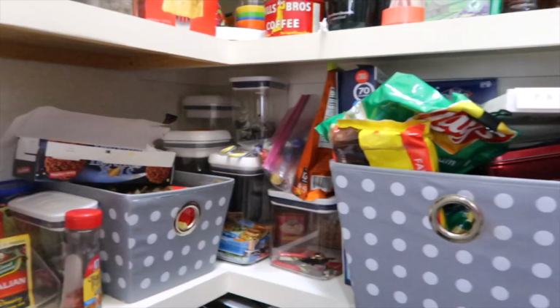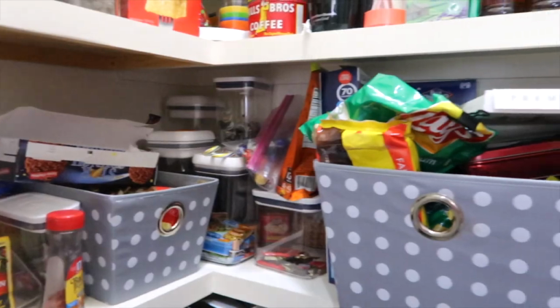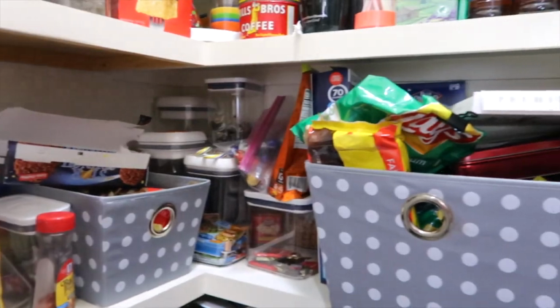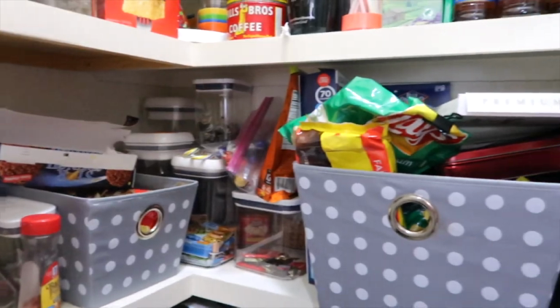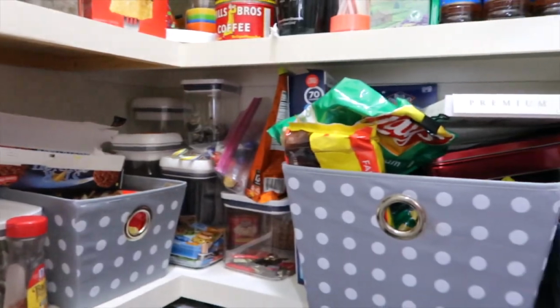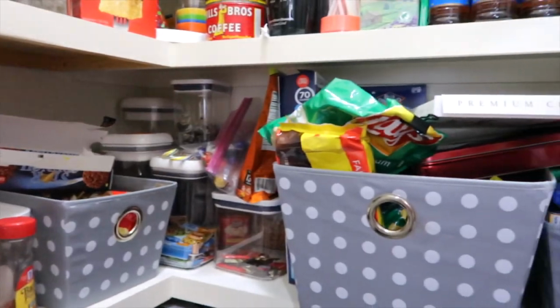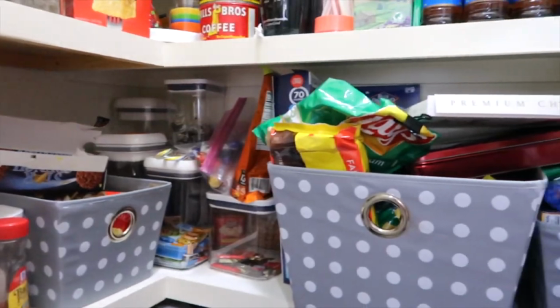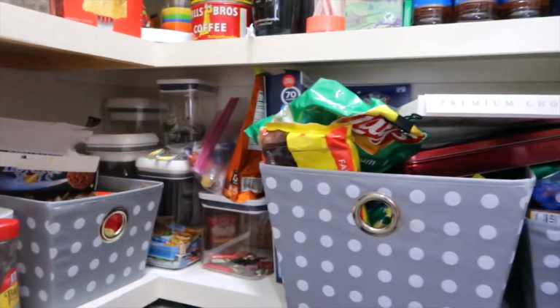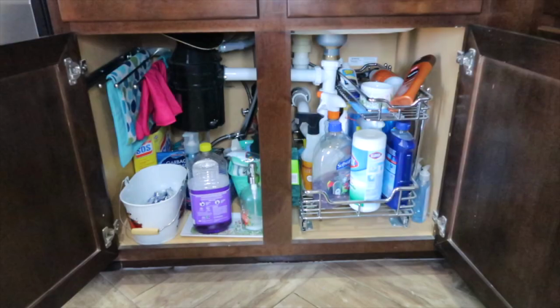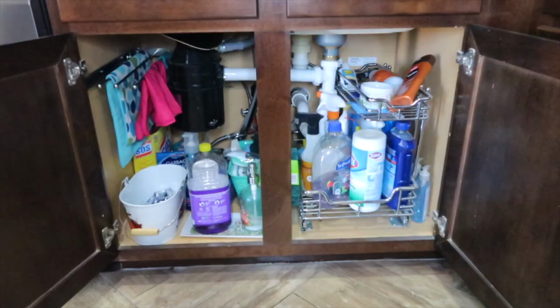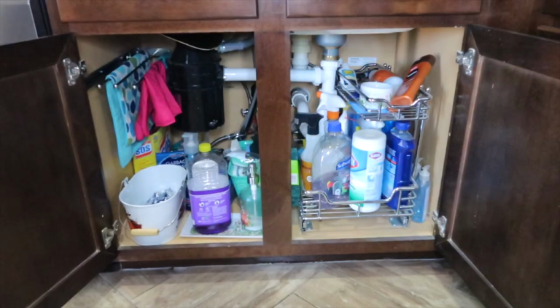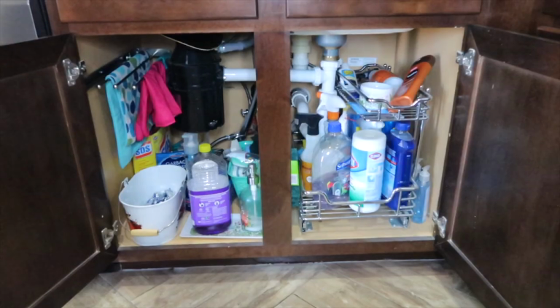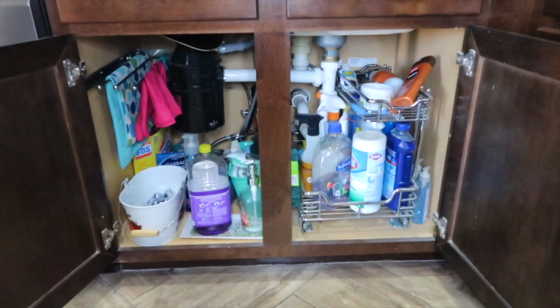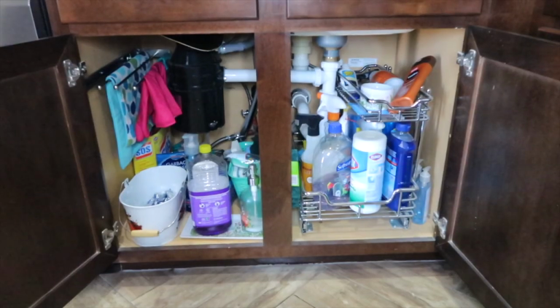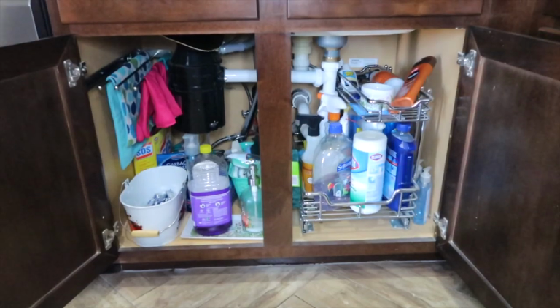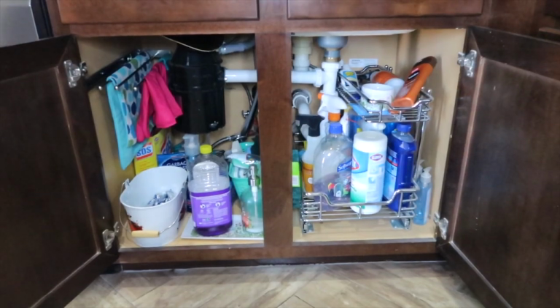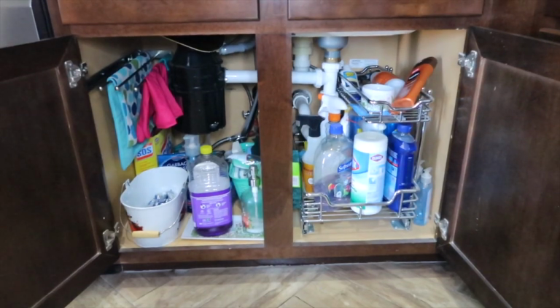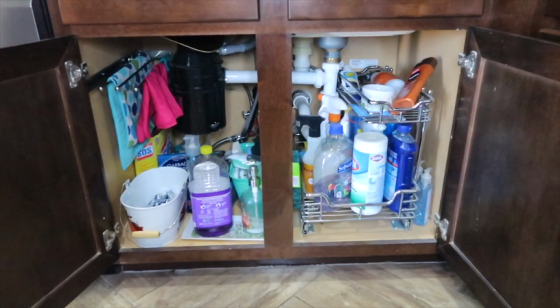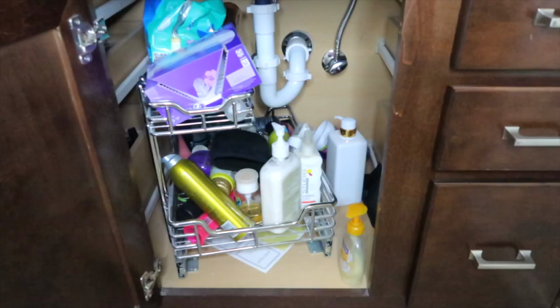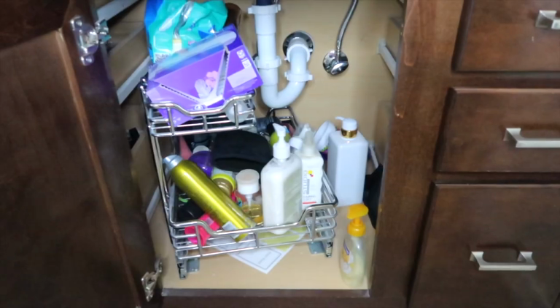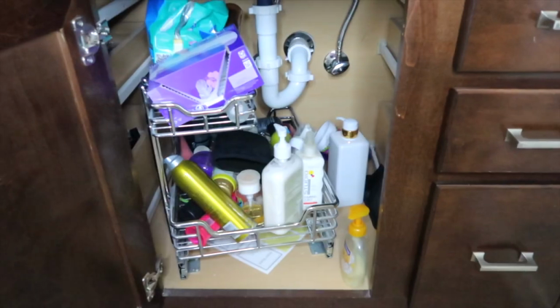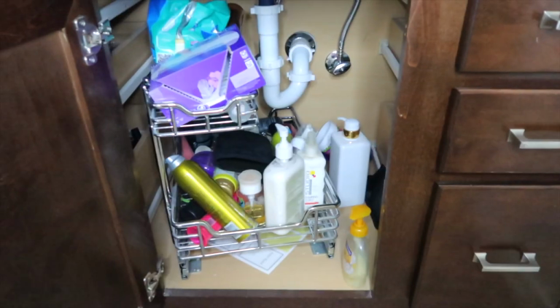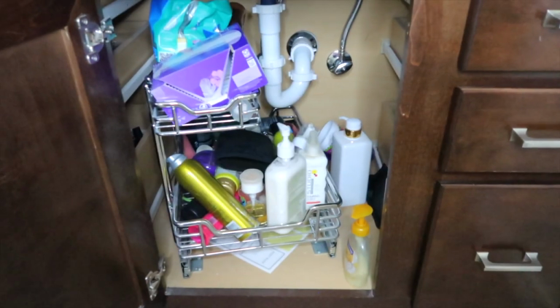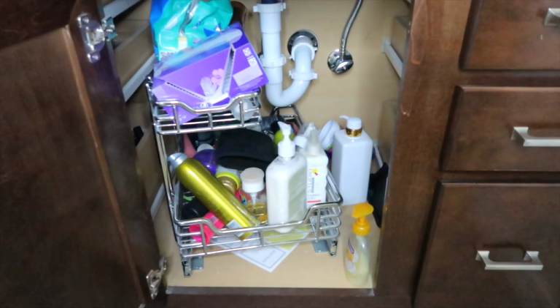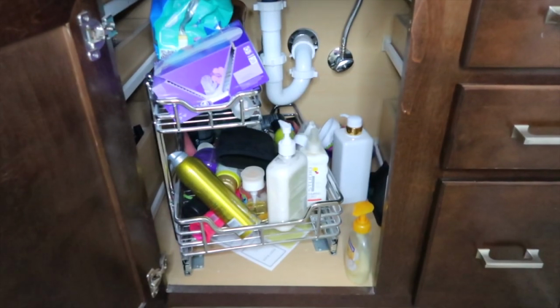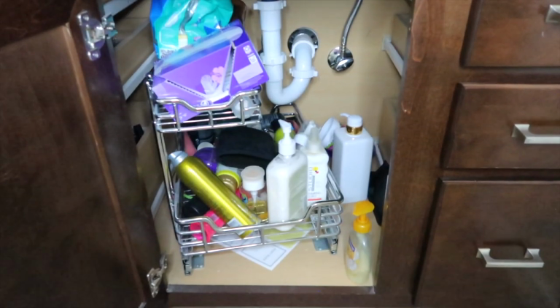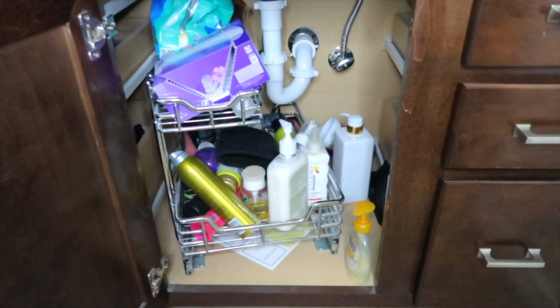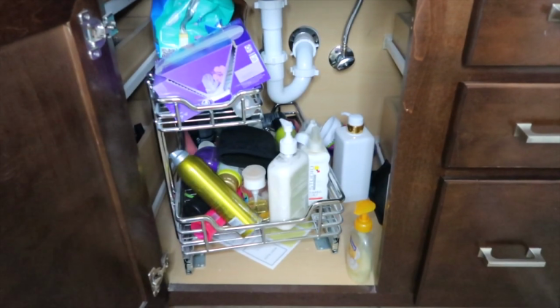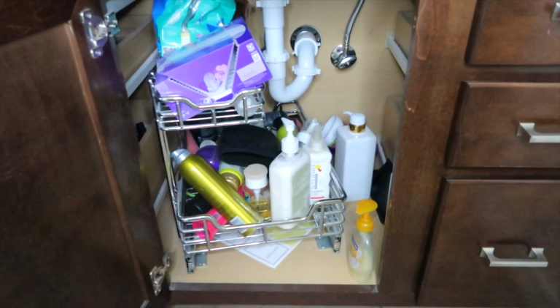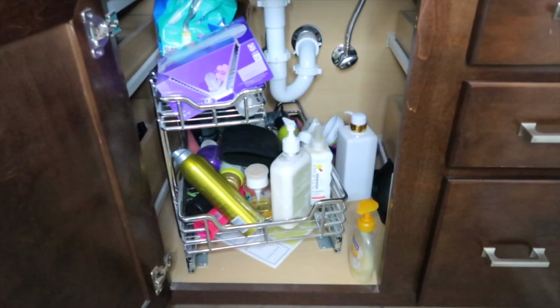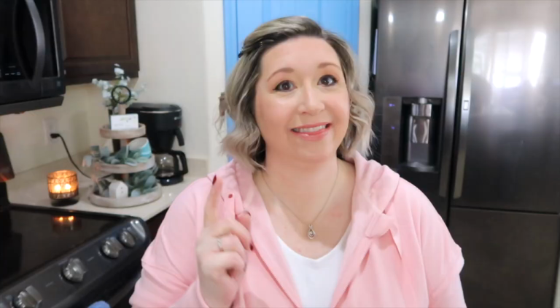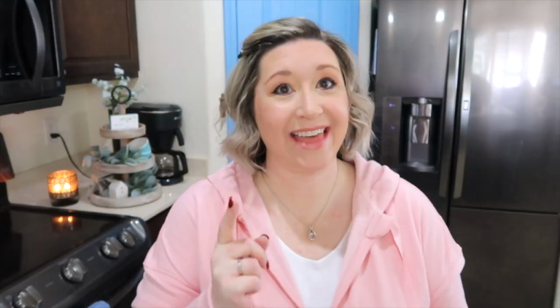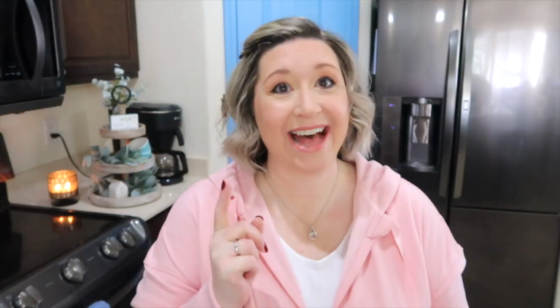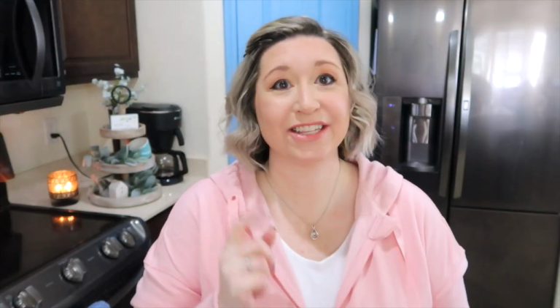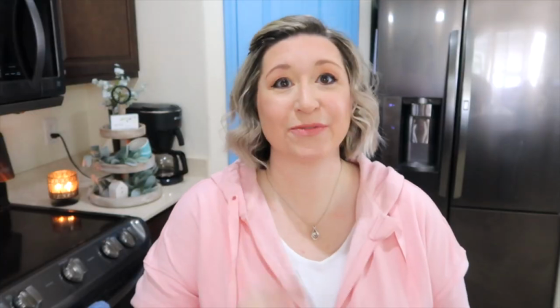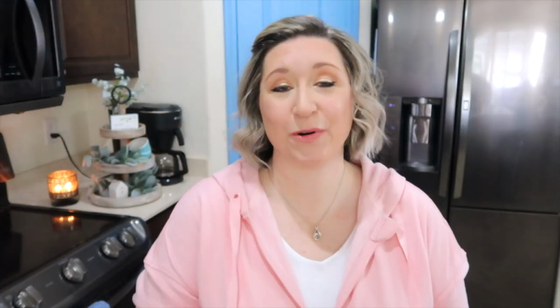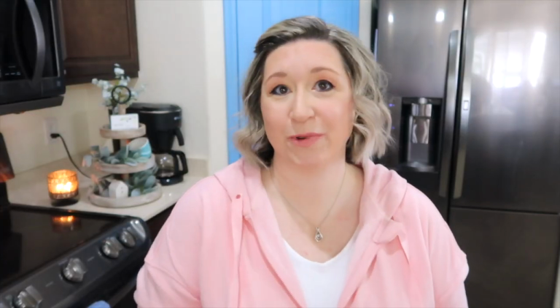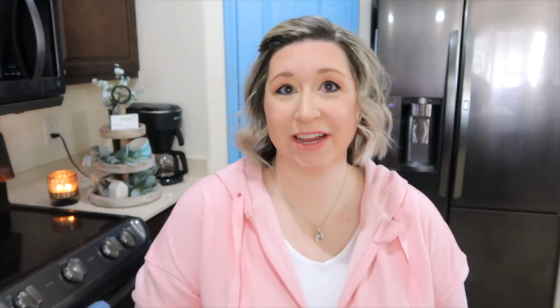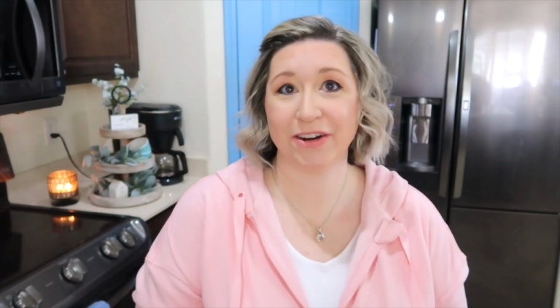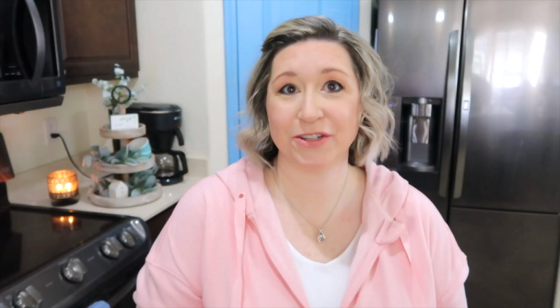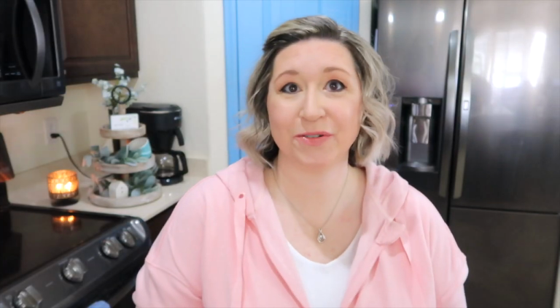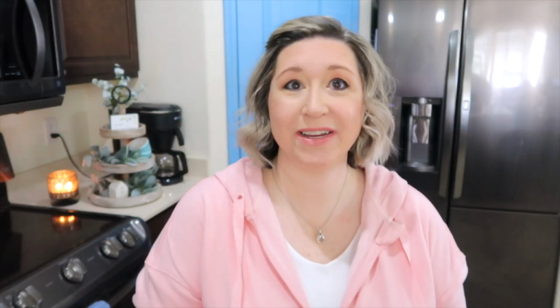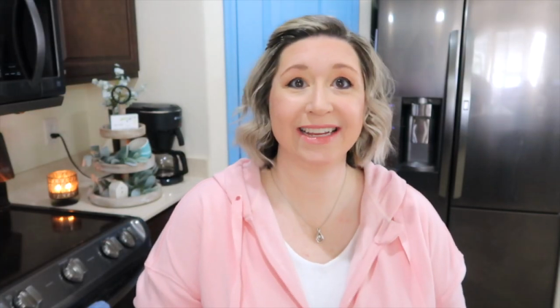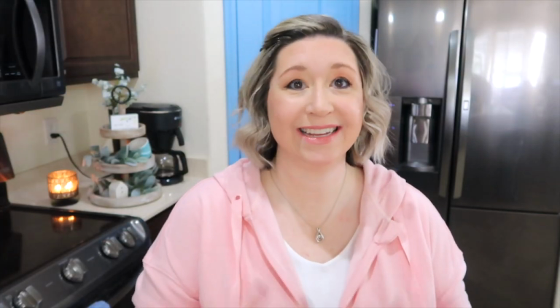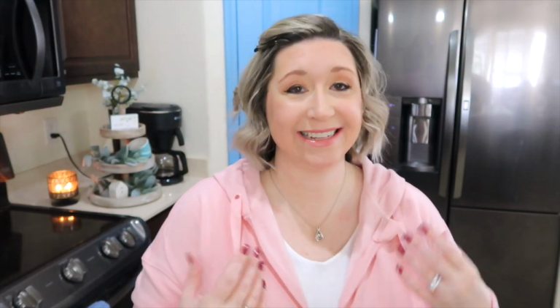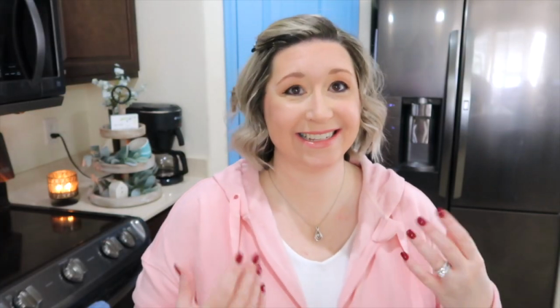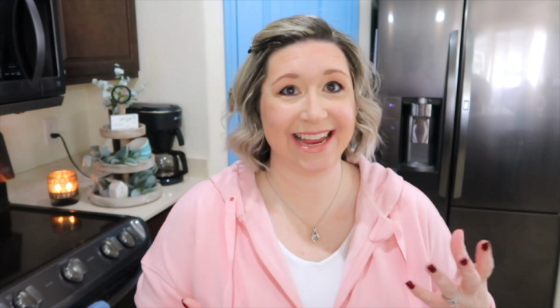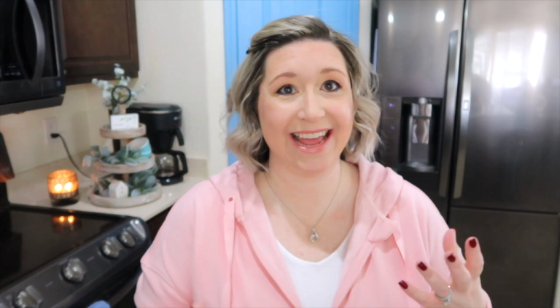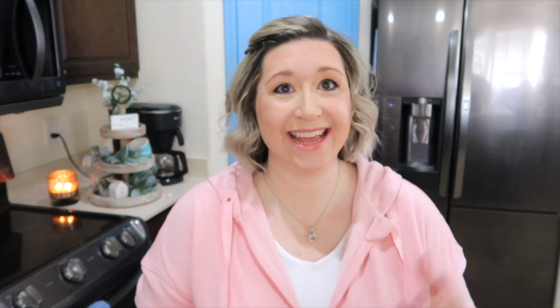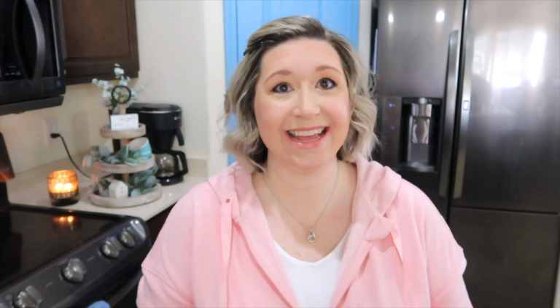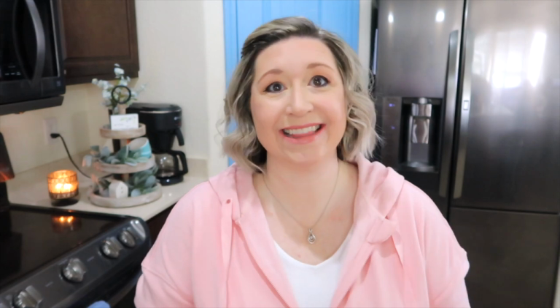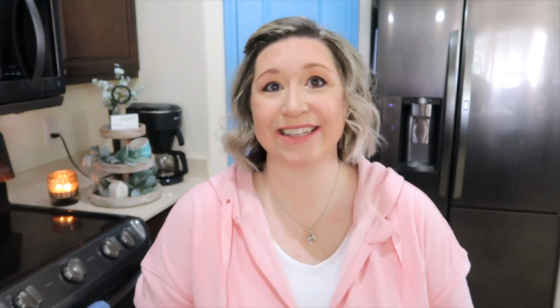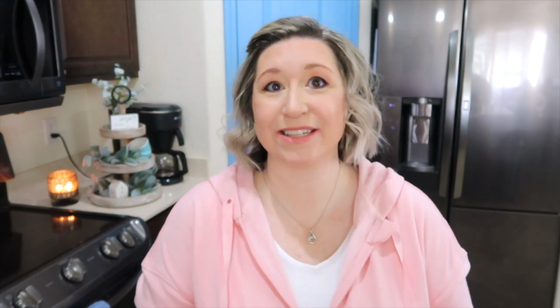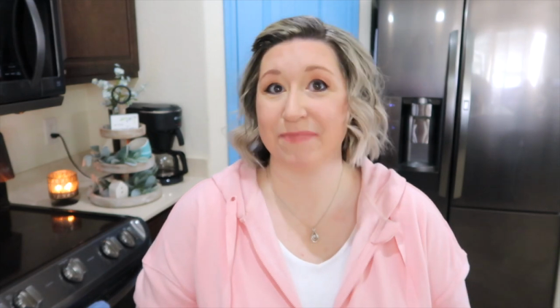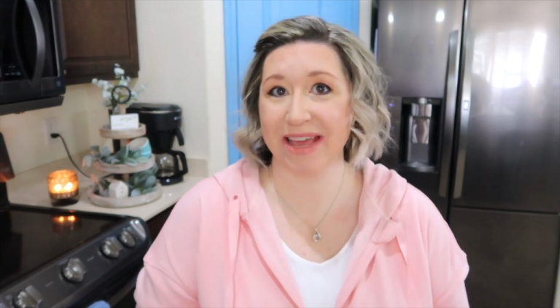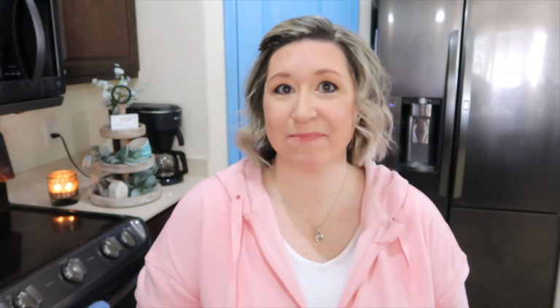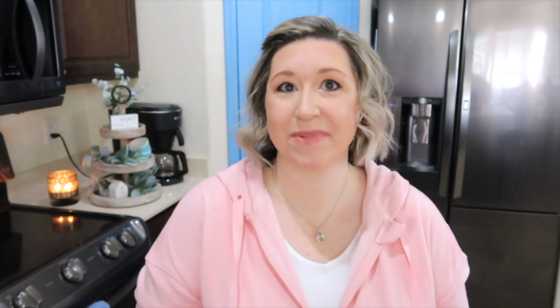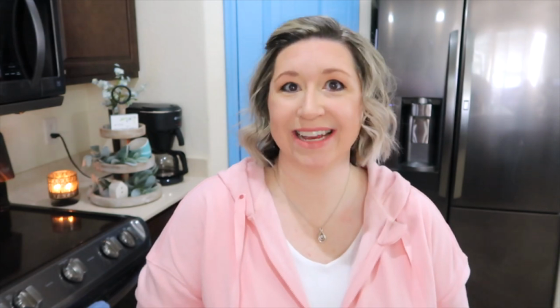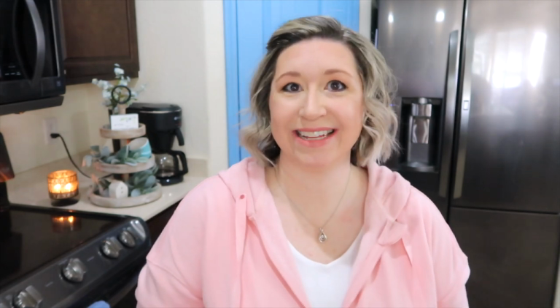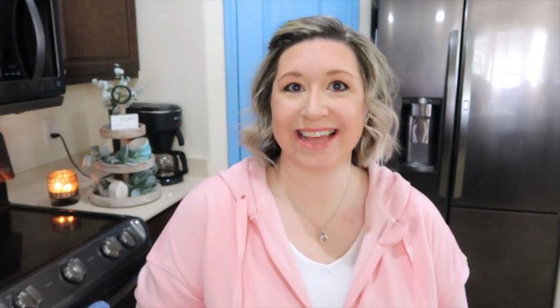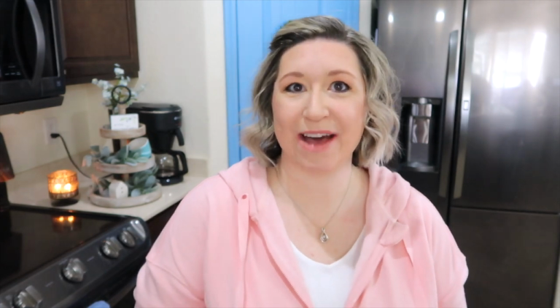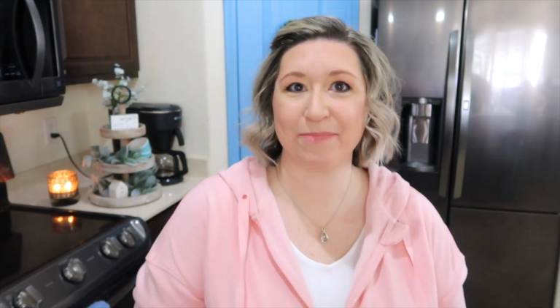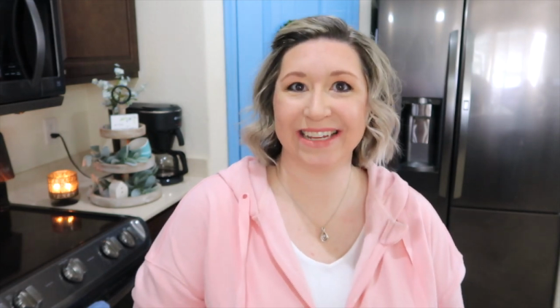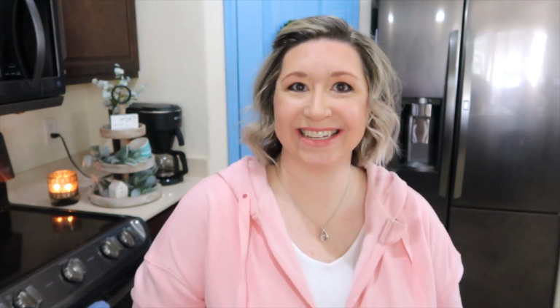Declutter, declutter, declutter. That's what we are doing today in this Make Mondays Happen.